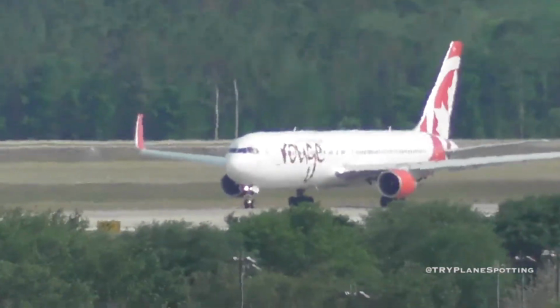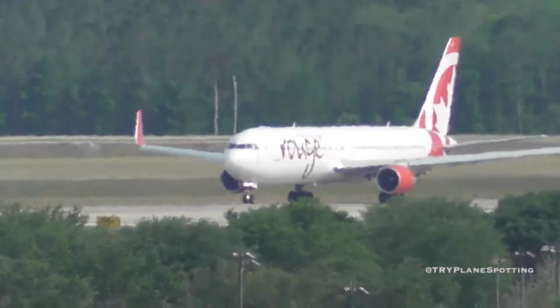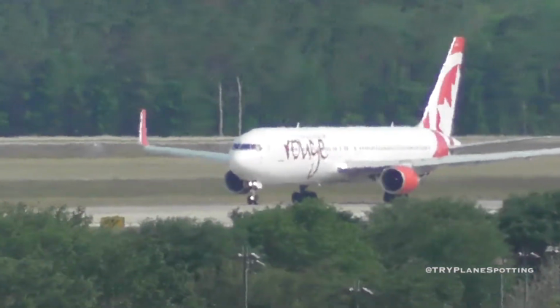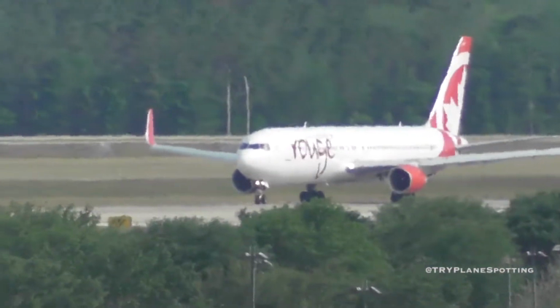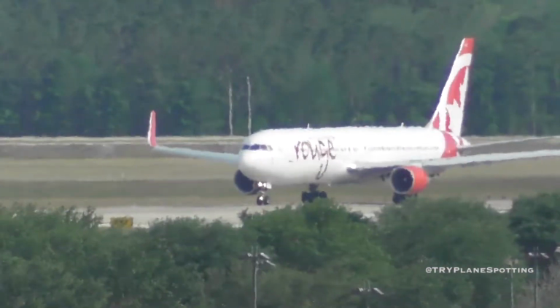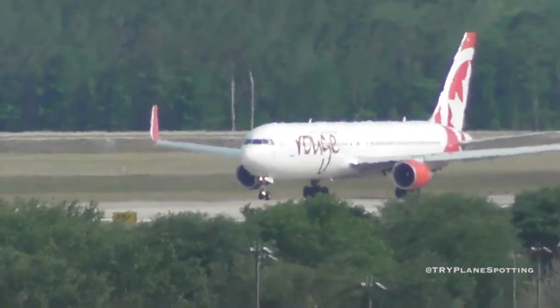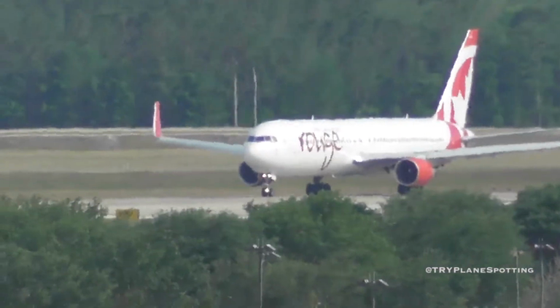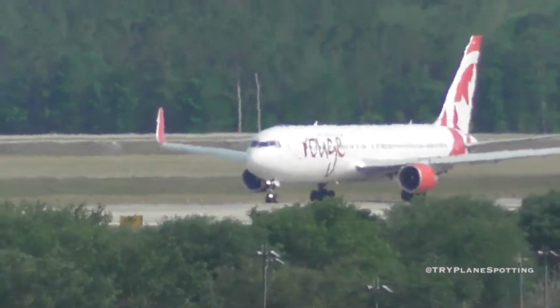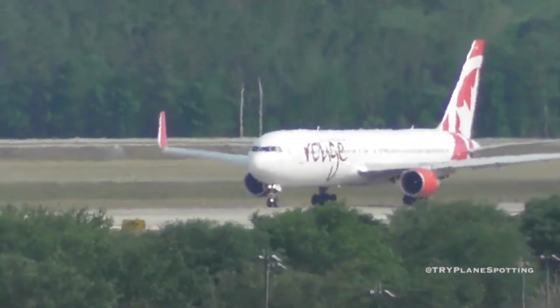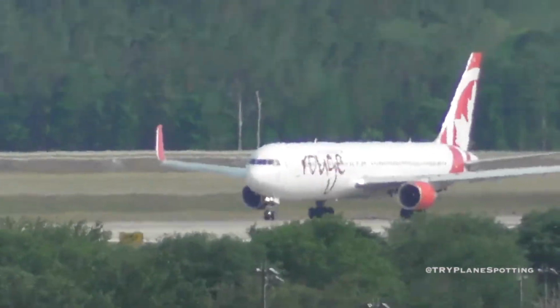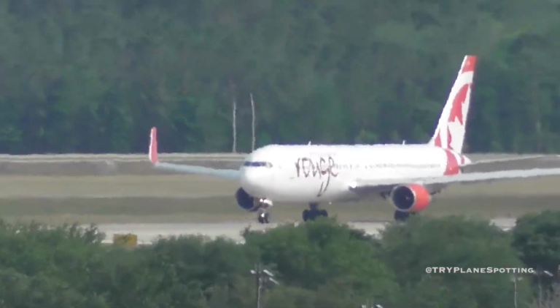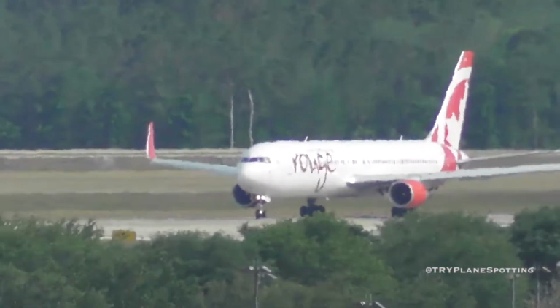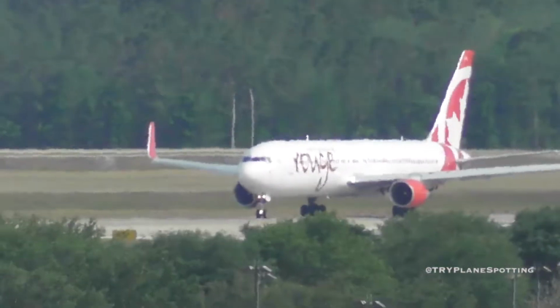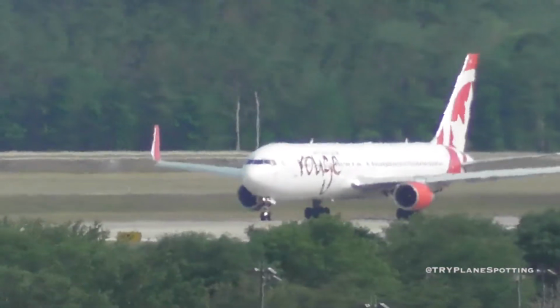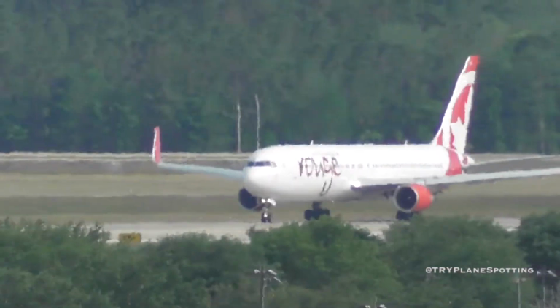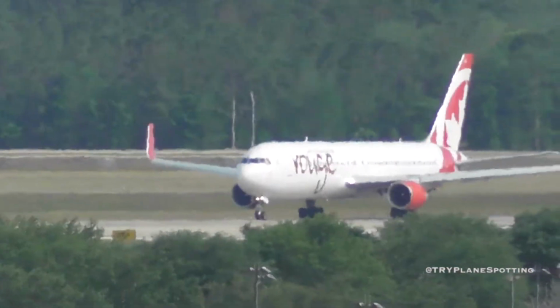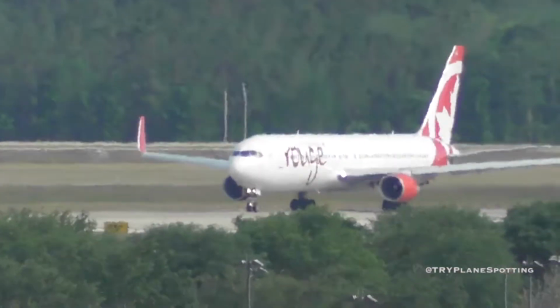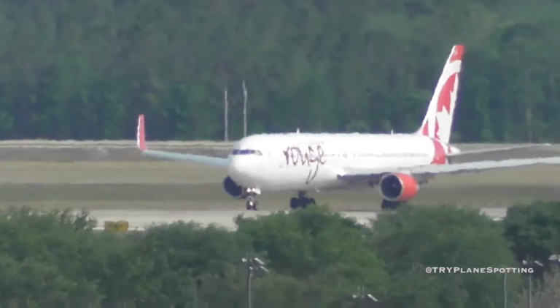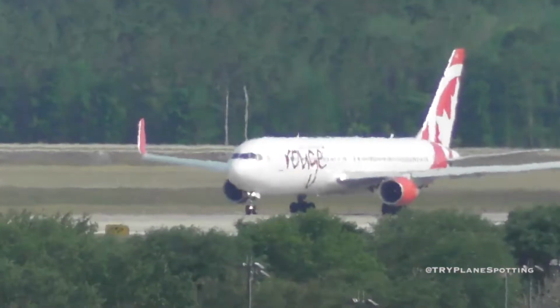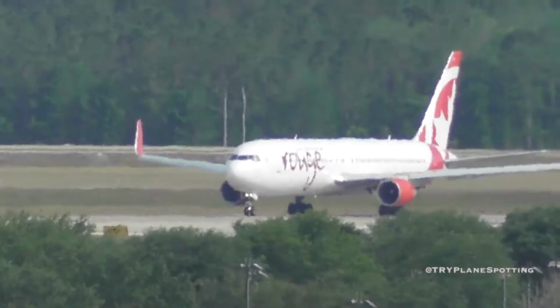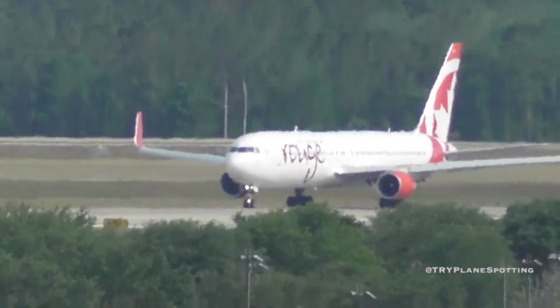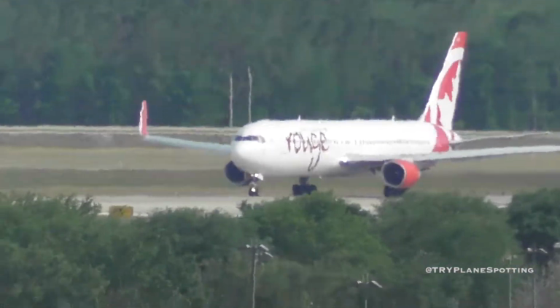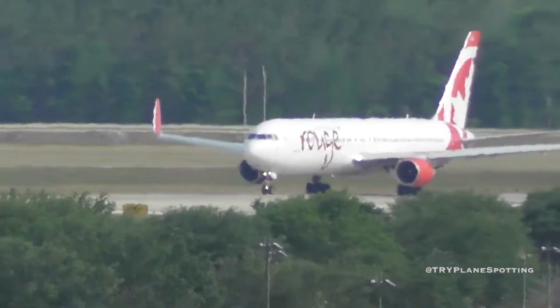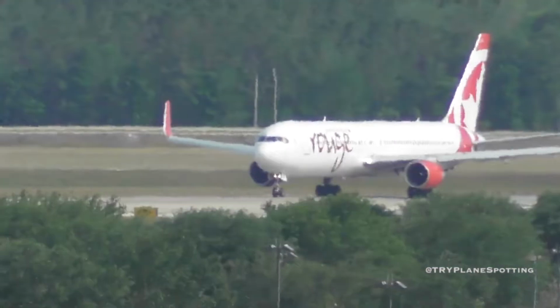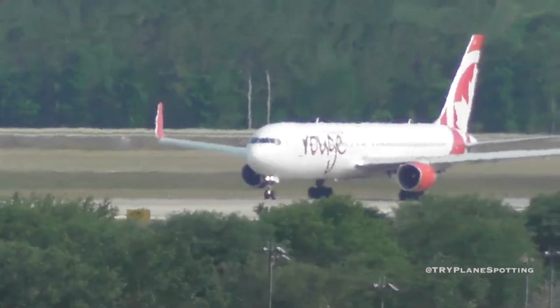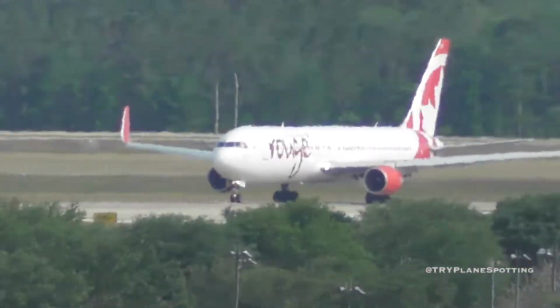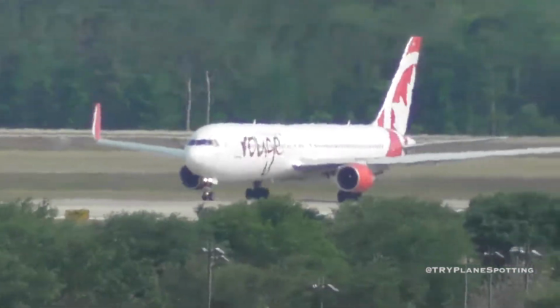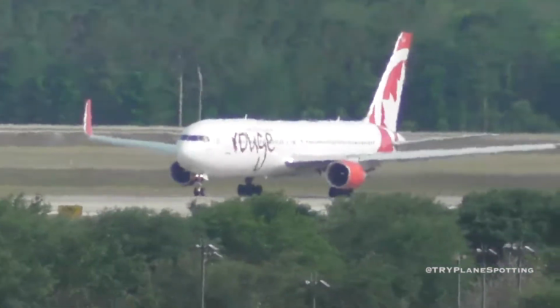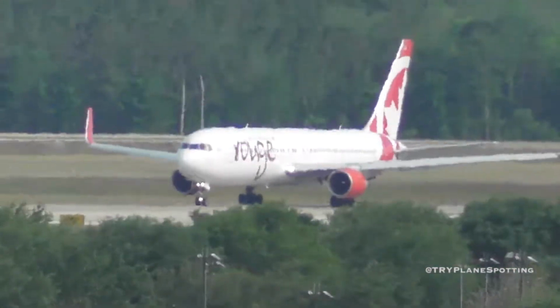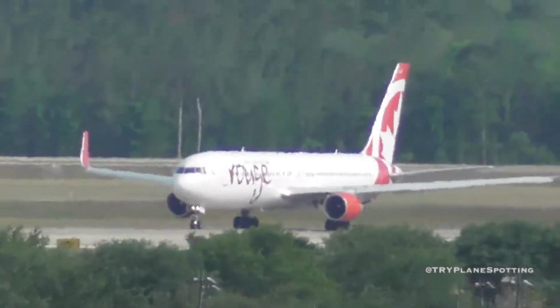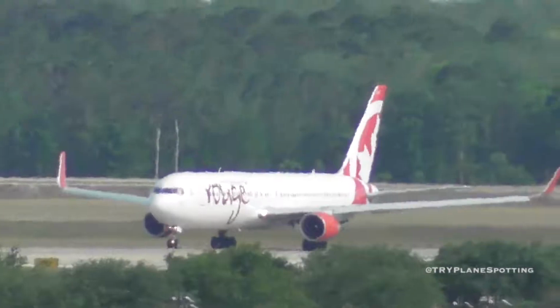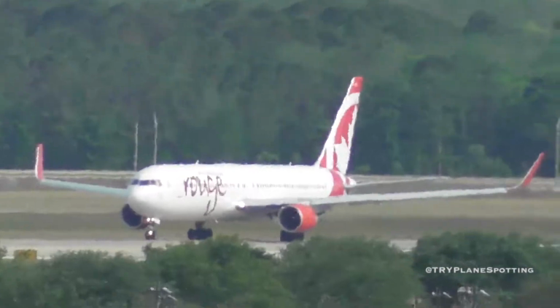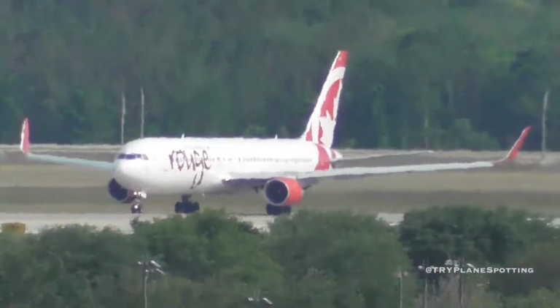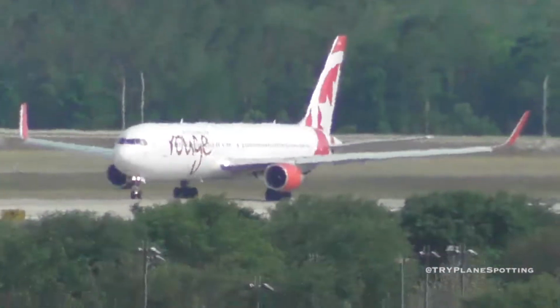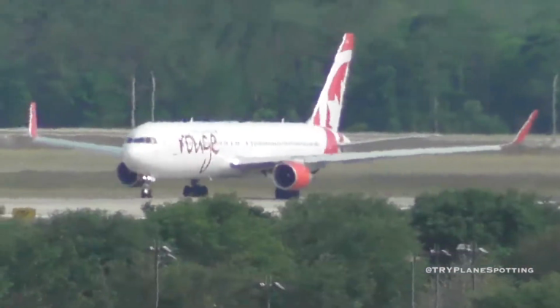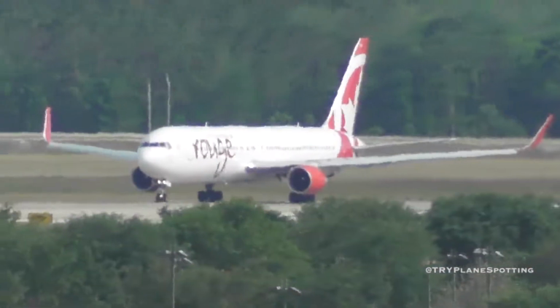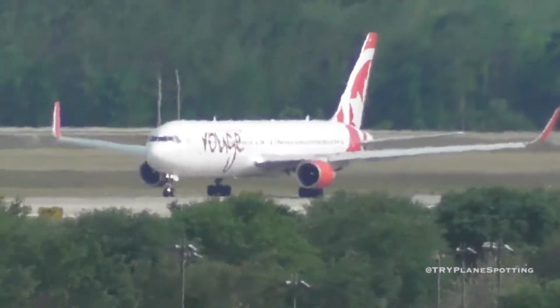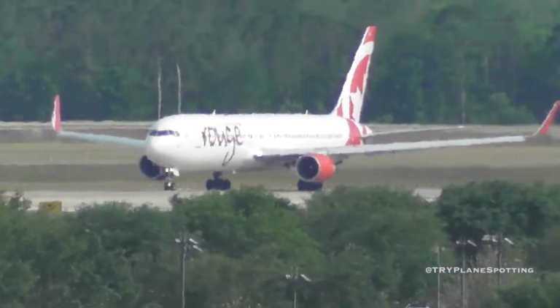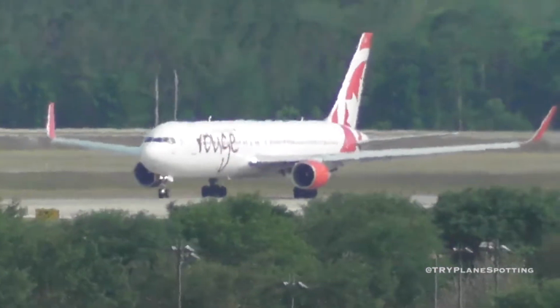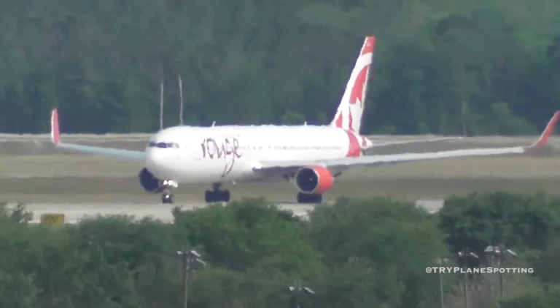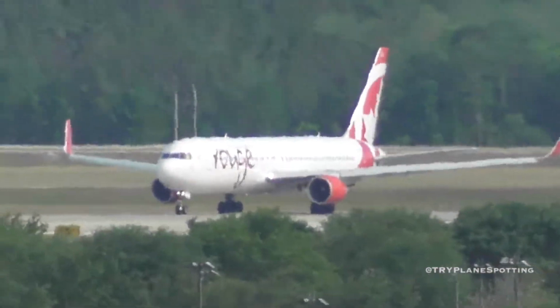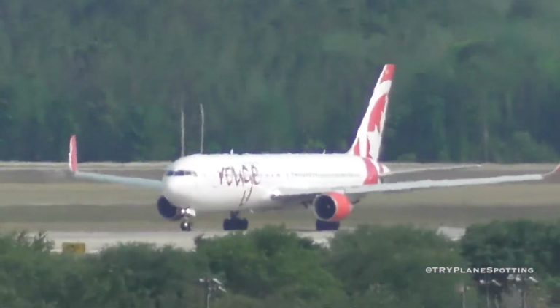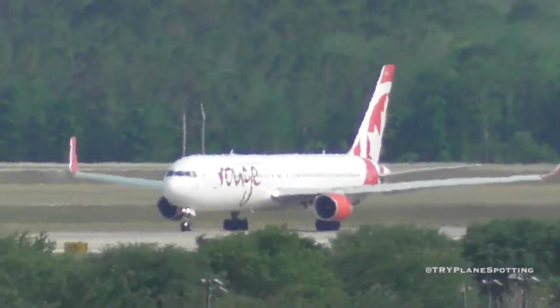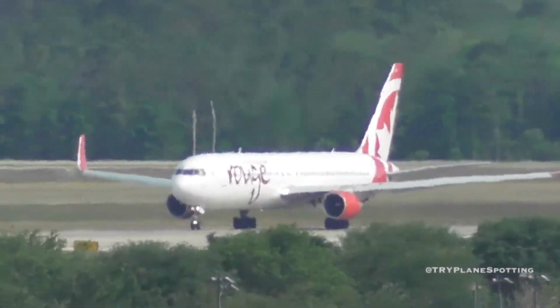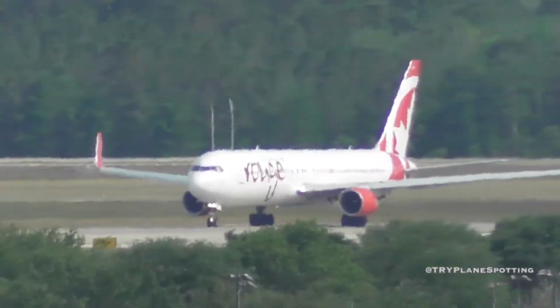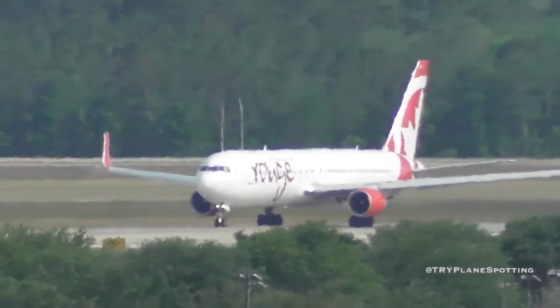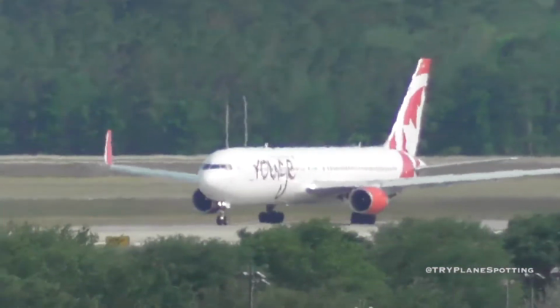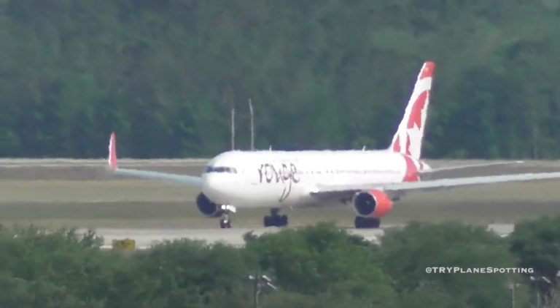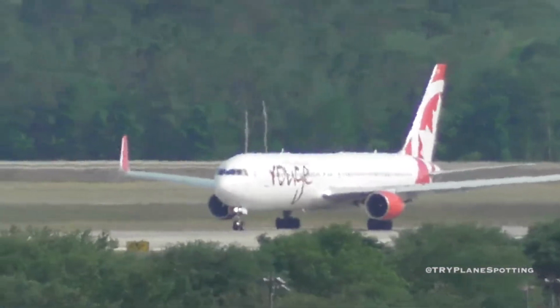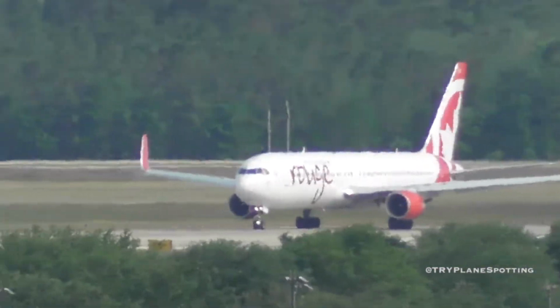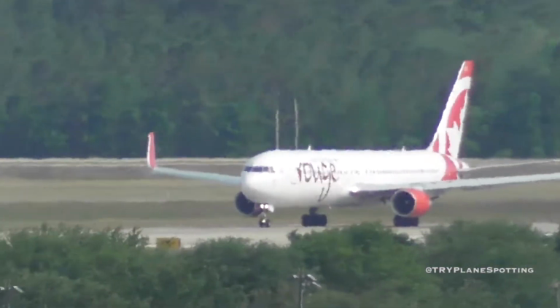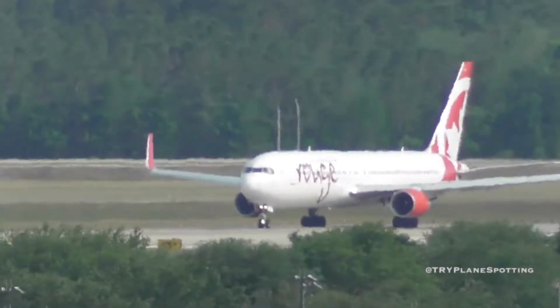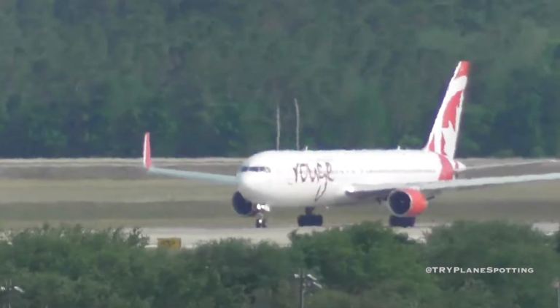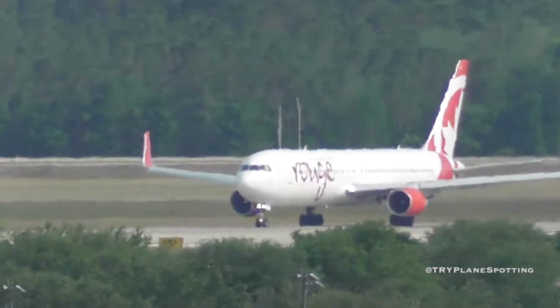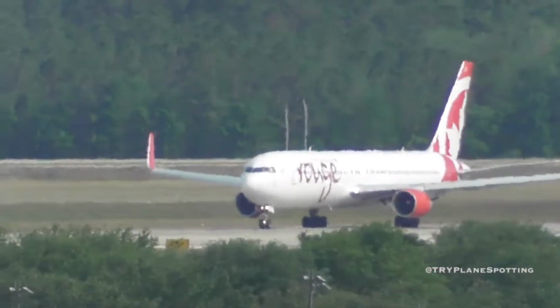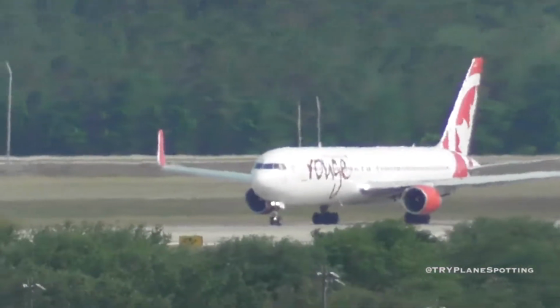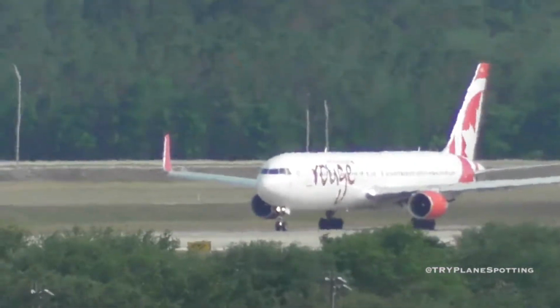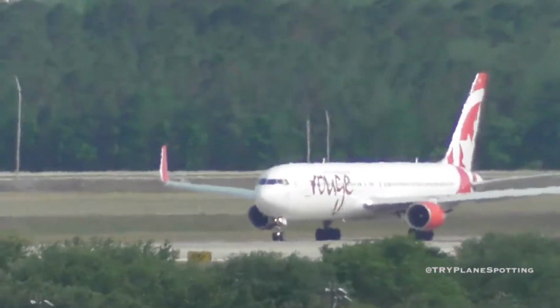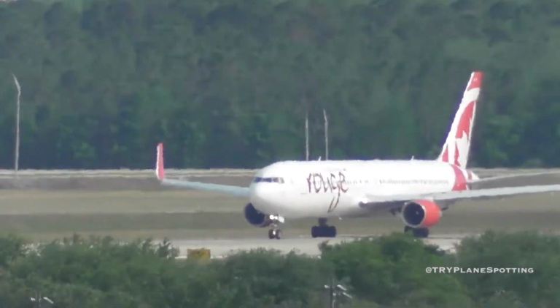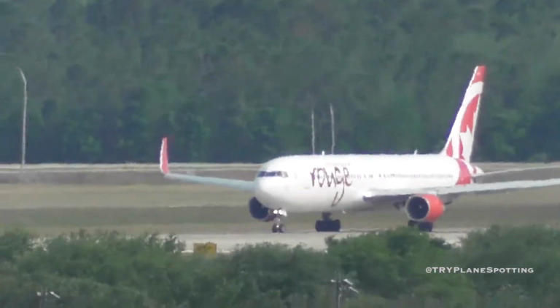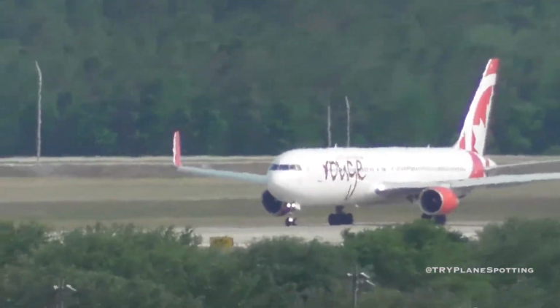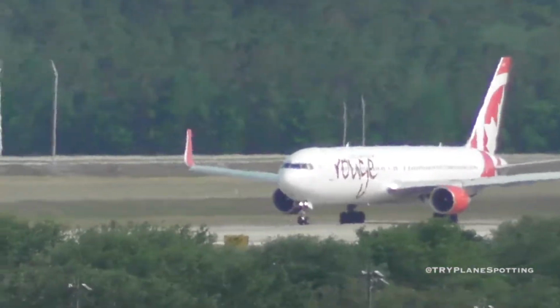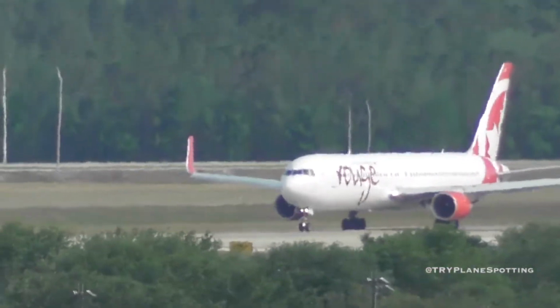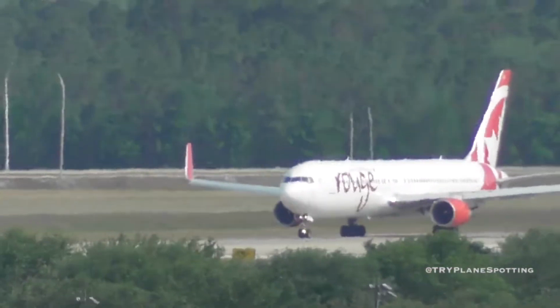Runway 35L, line up and wait. Caution, wake turbulence on the heavy Boeing 767 departure. Southwest 1937, 35L, line up and wait.